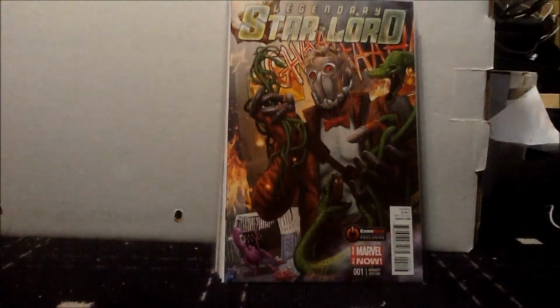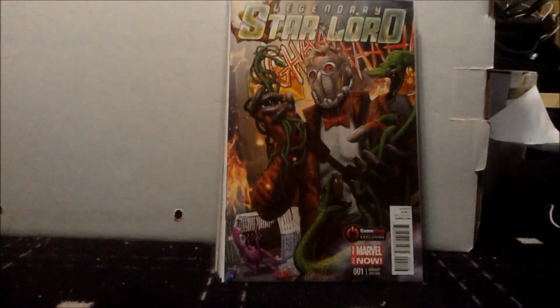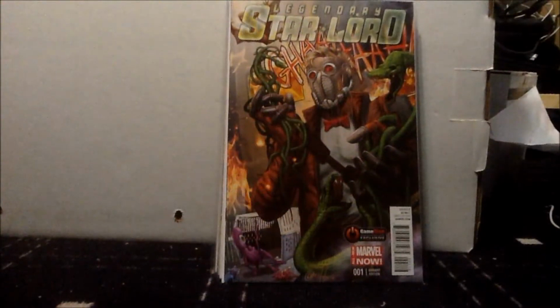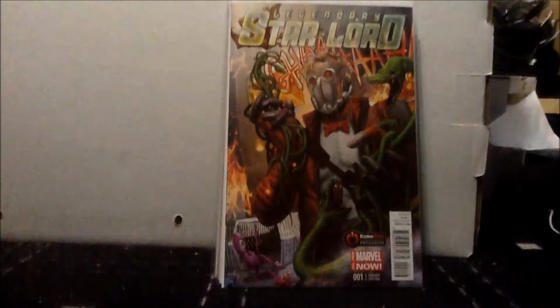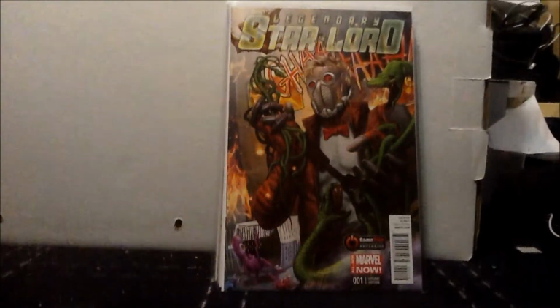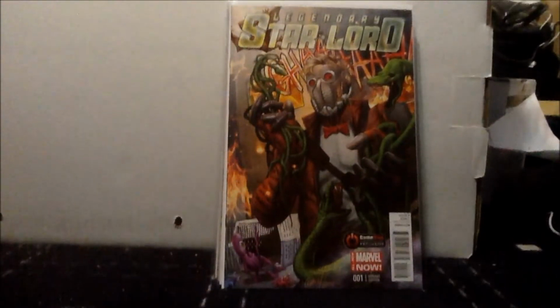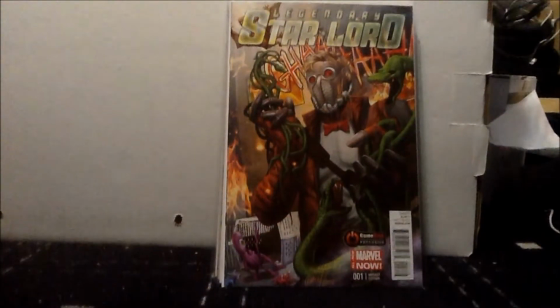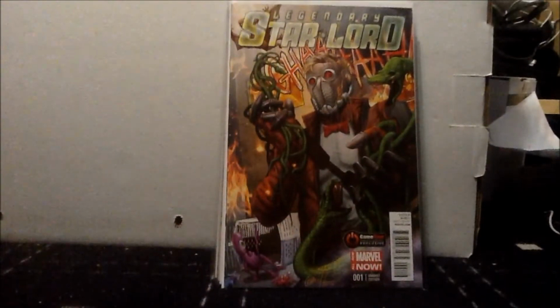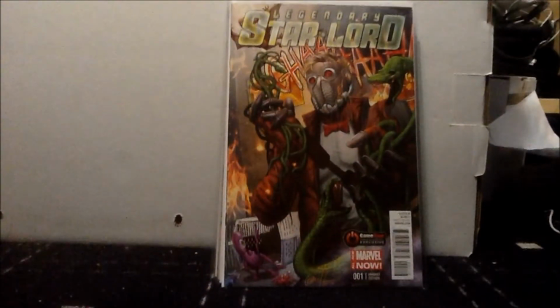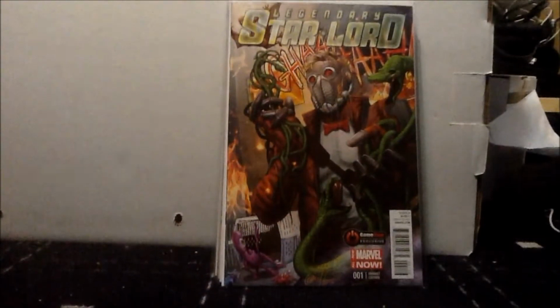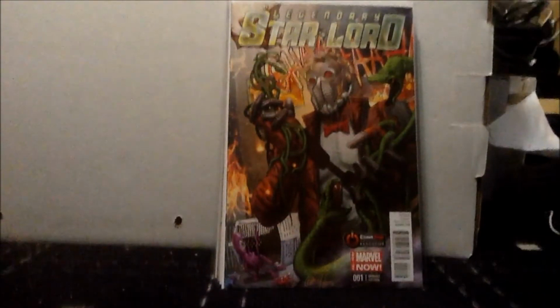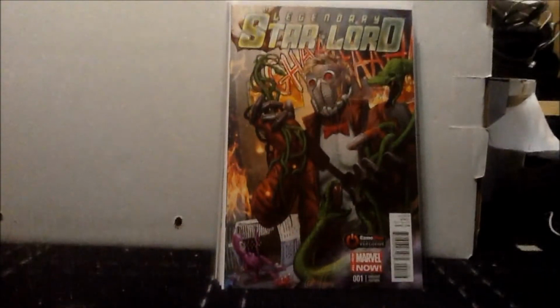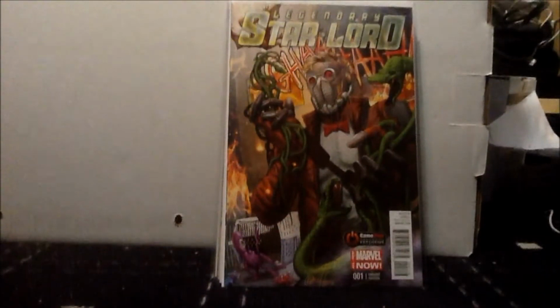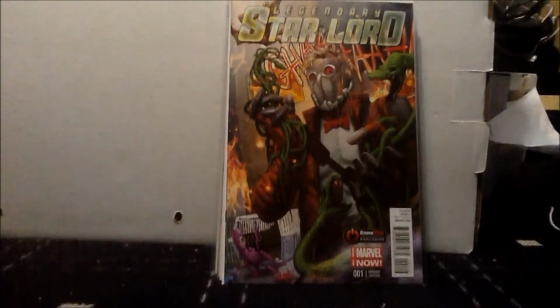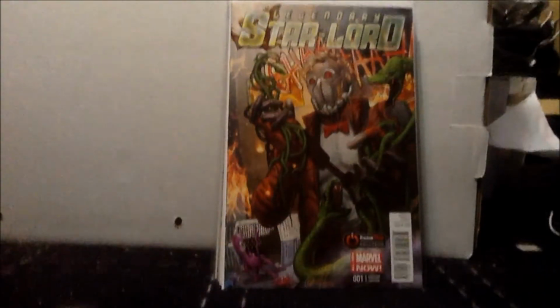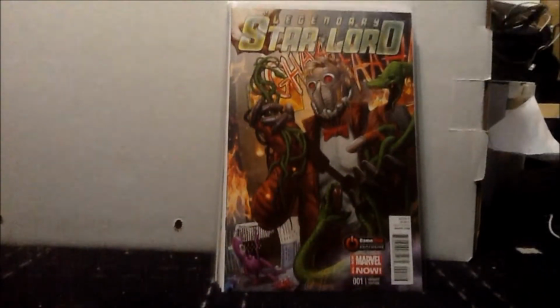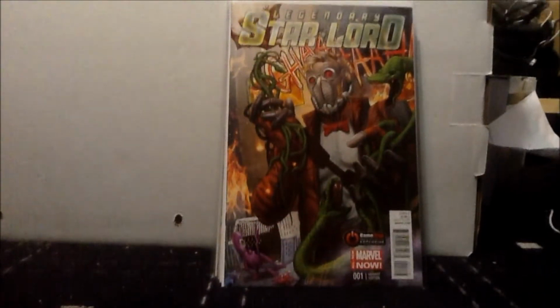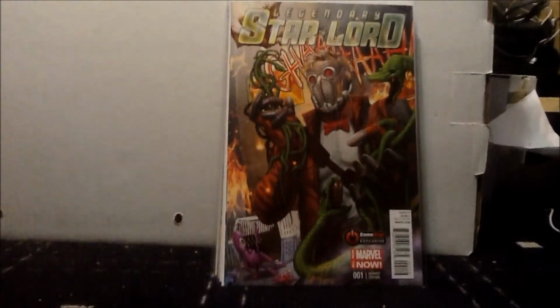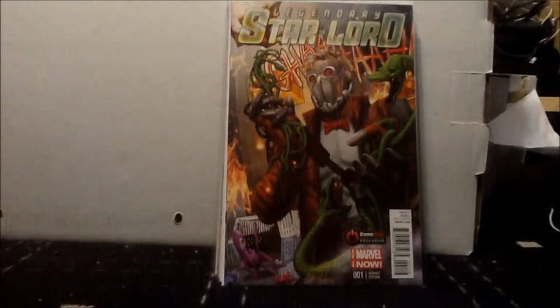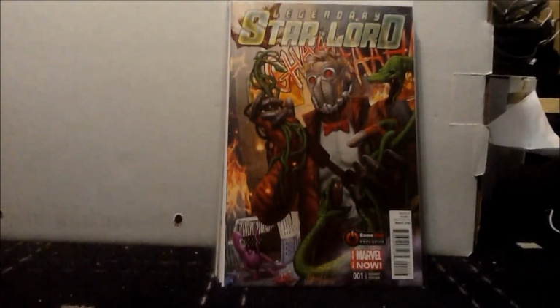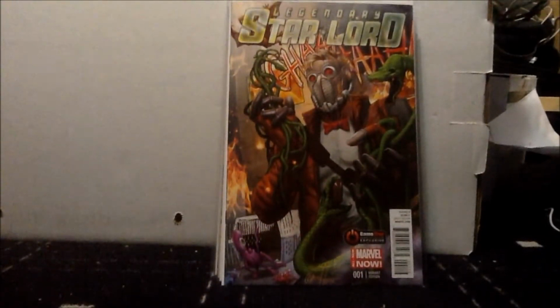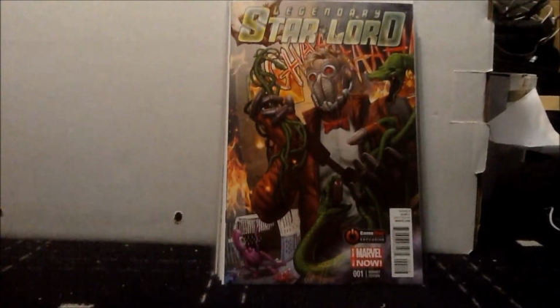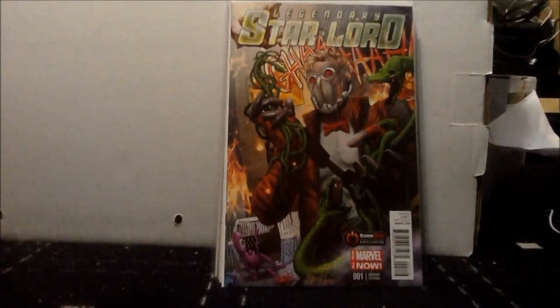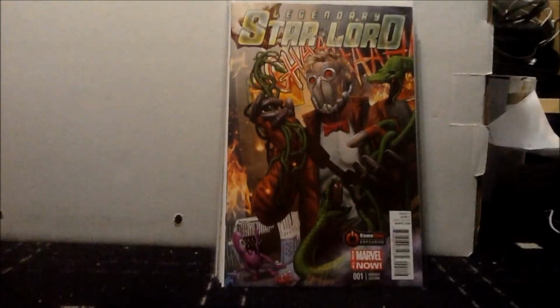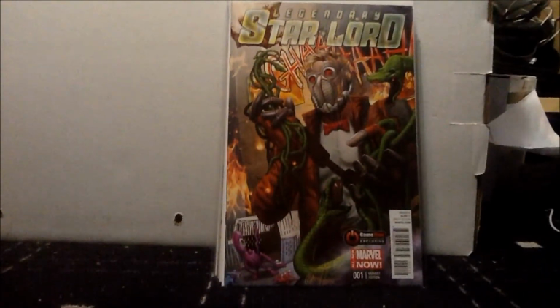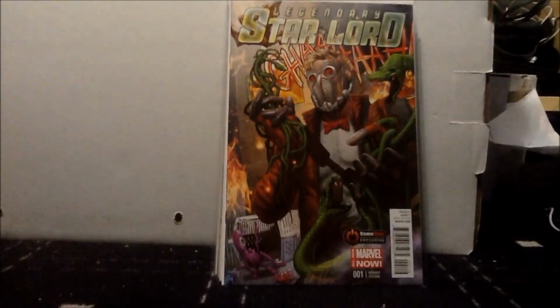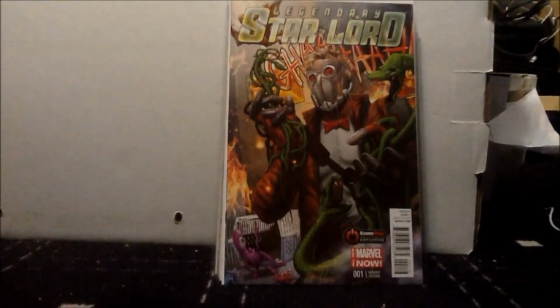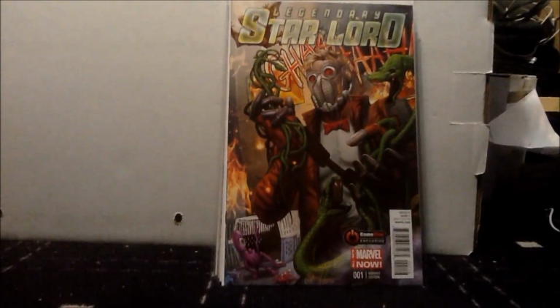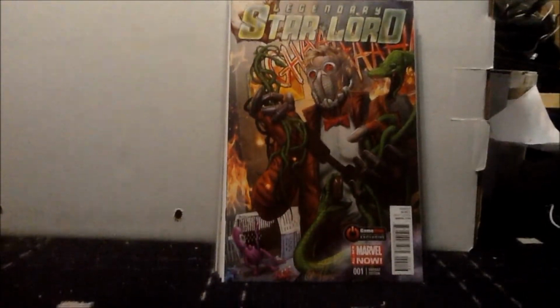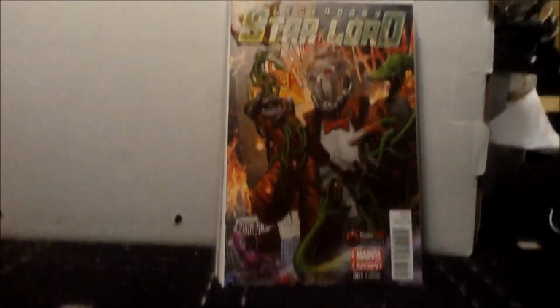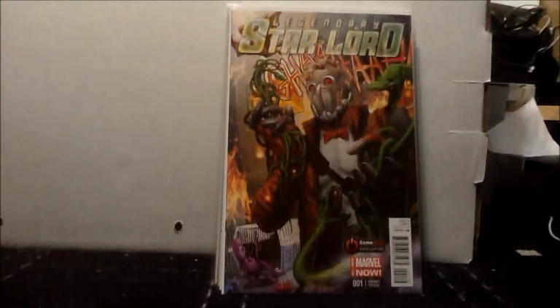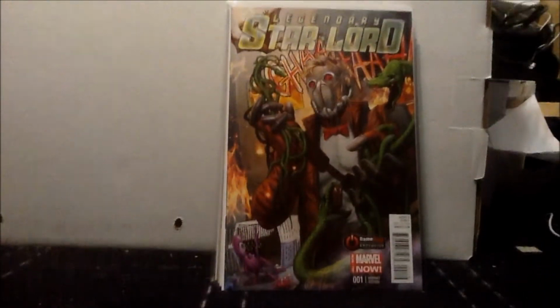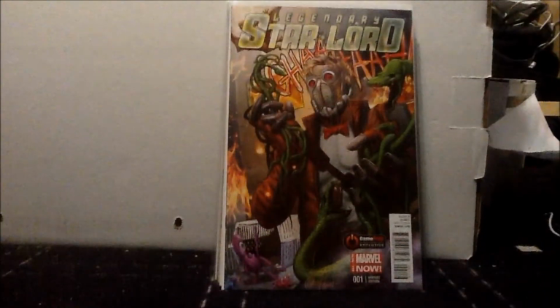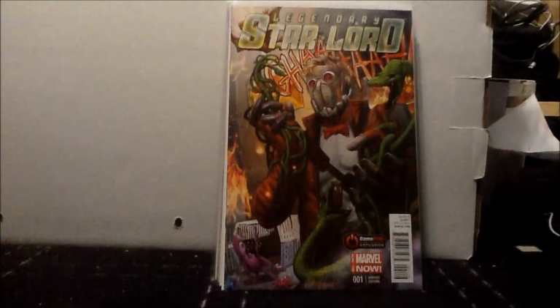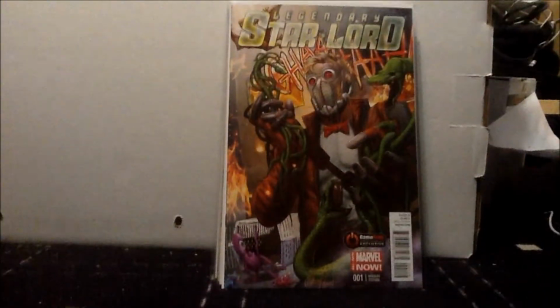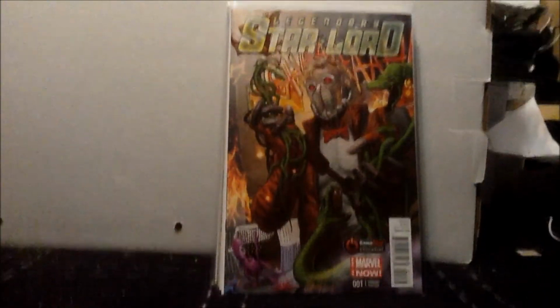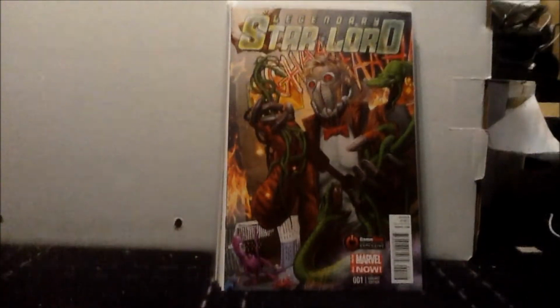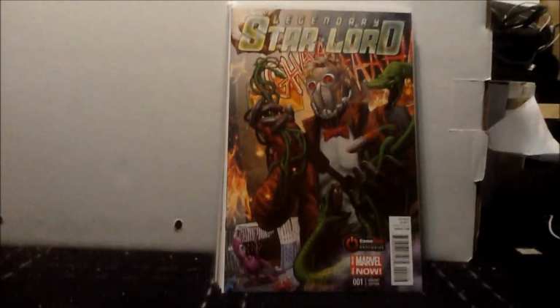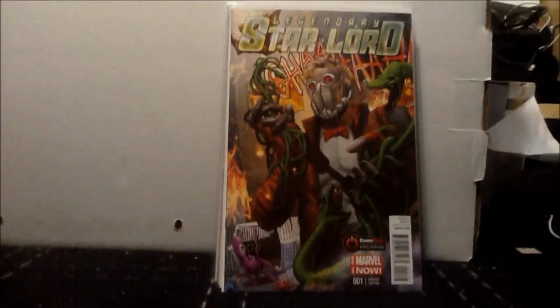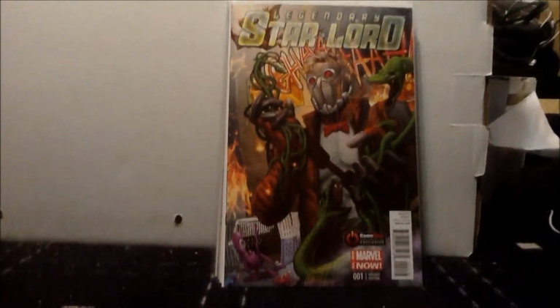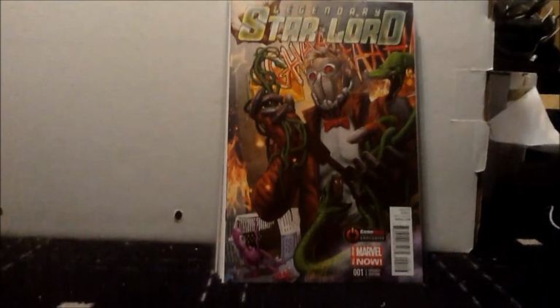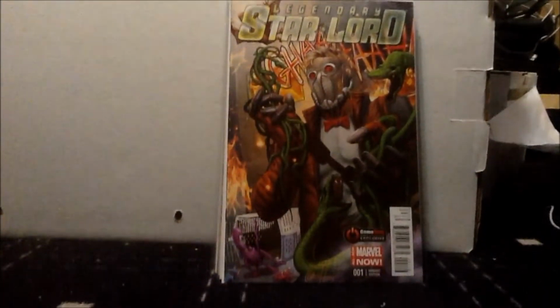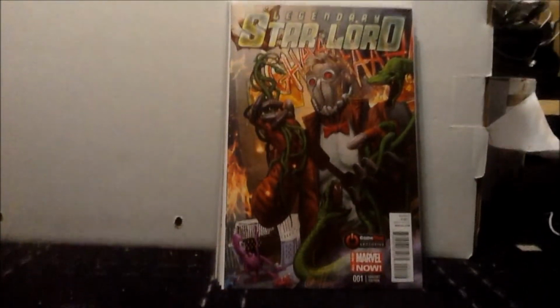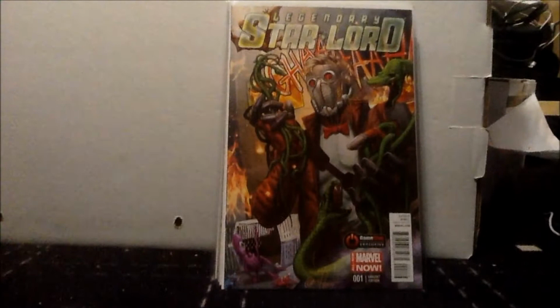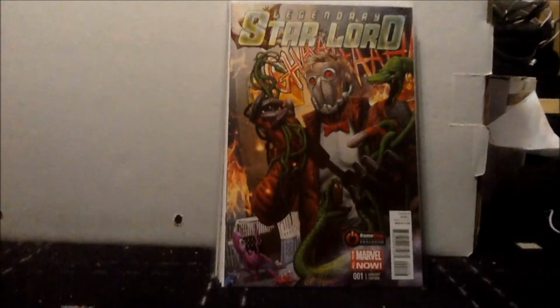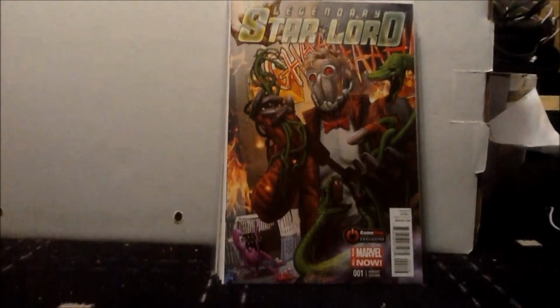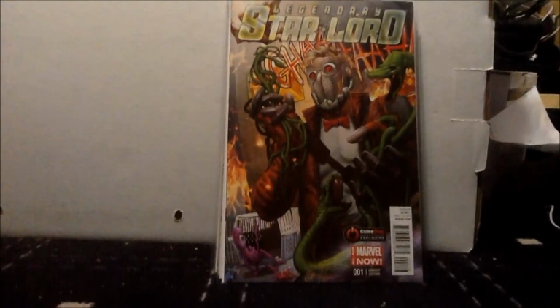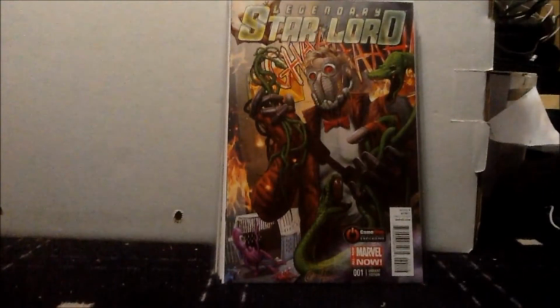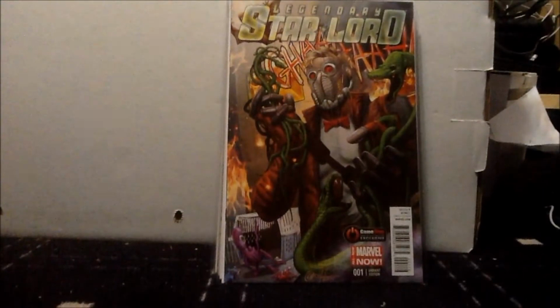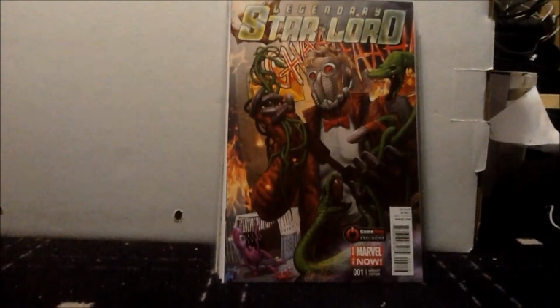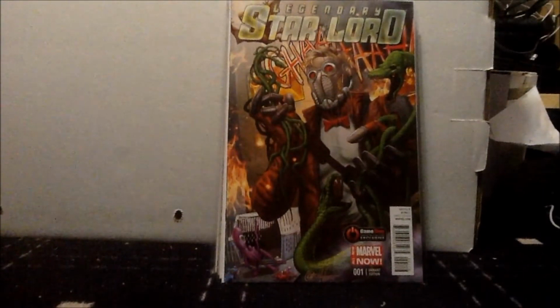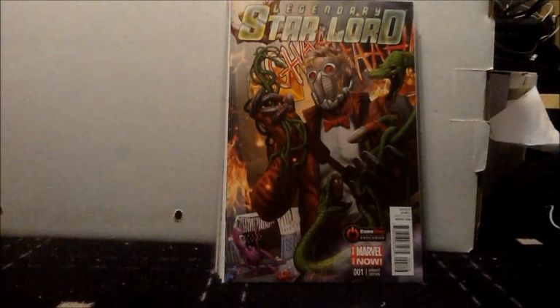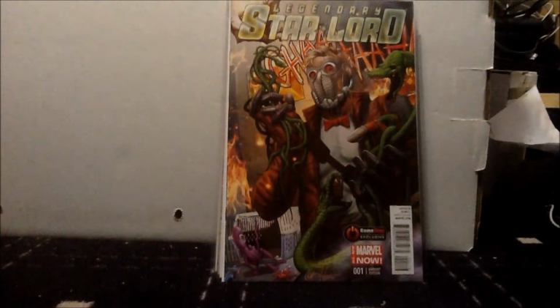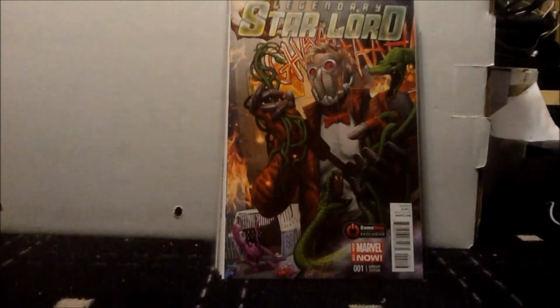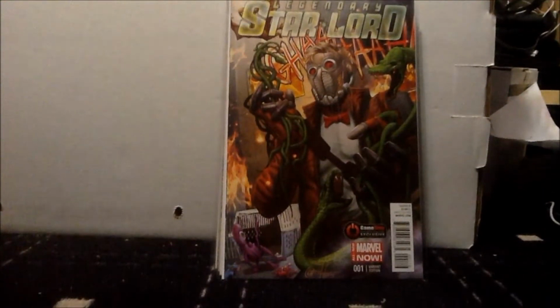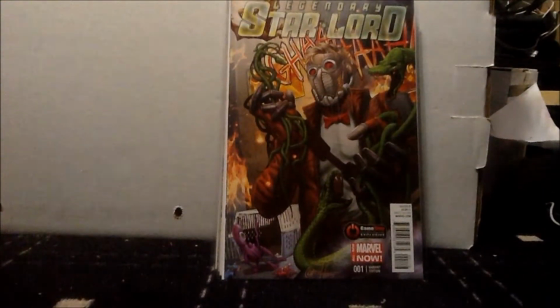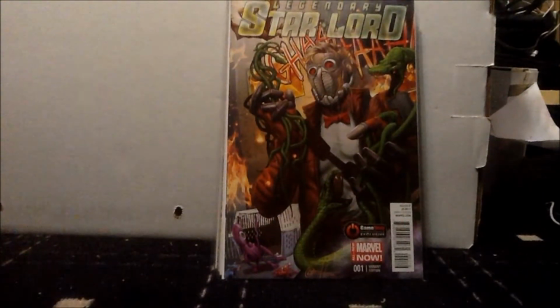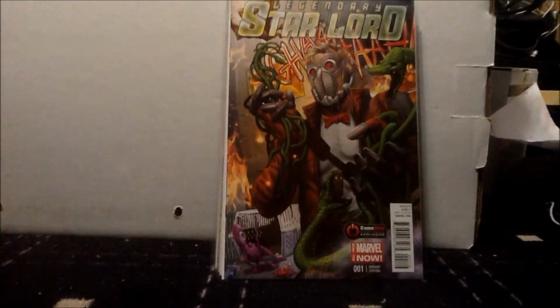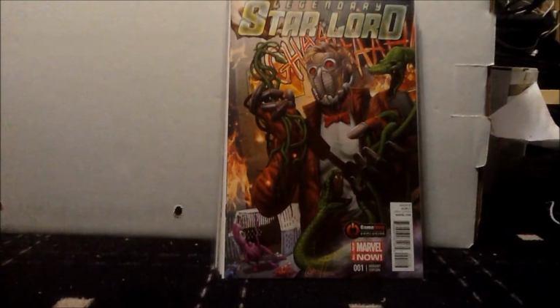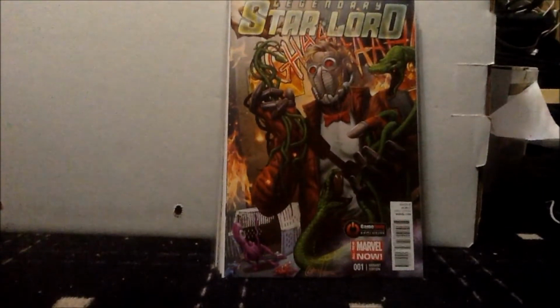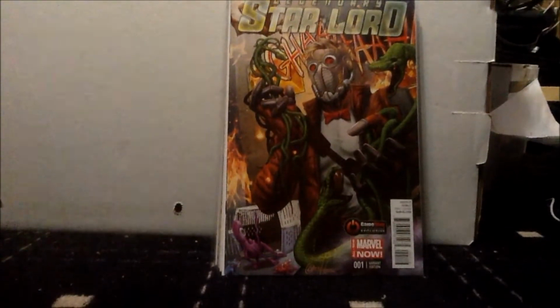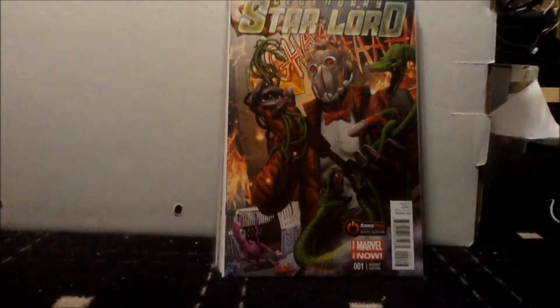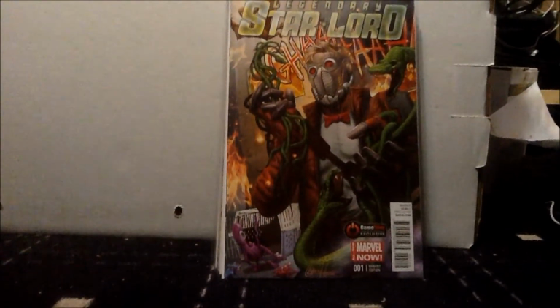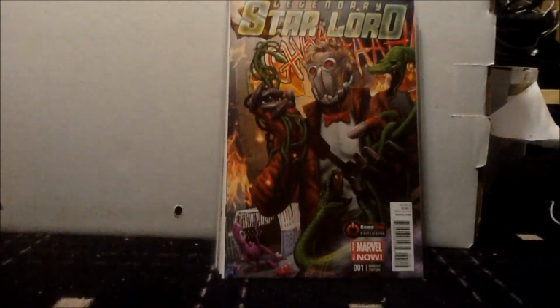Hey guys, it's Nightflame, and today I will be giving you a comic book haul. Let's just get on with the haul.